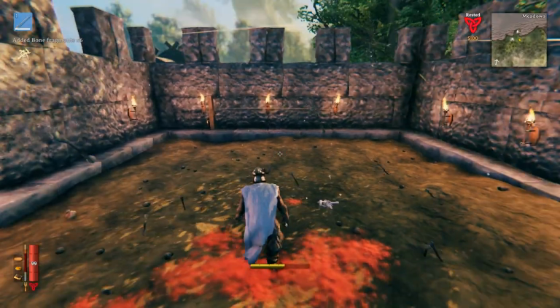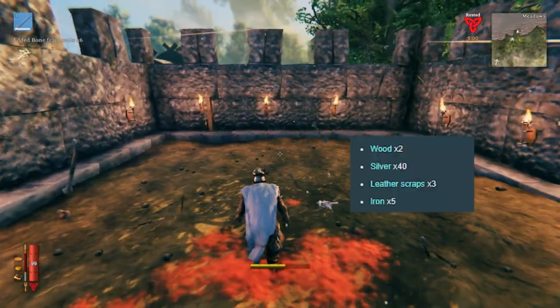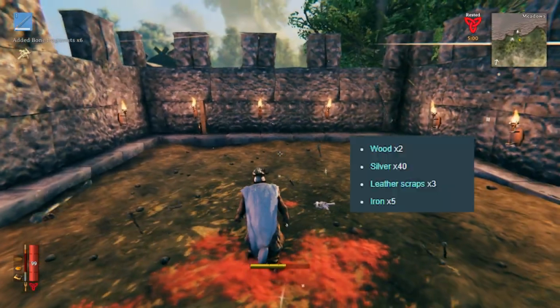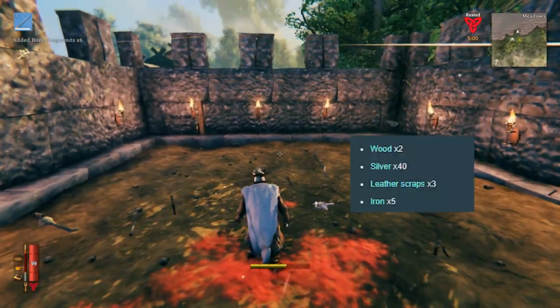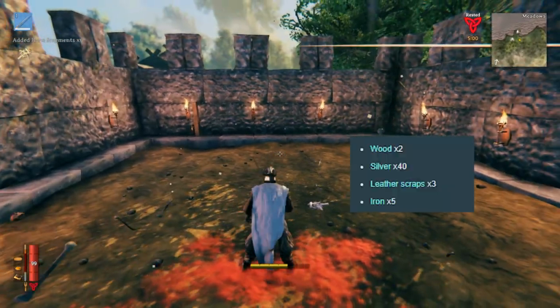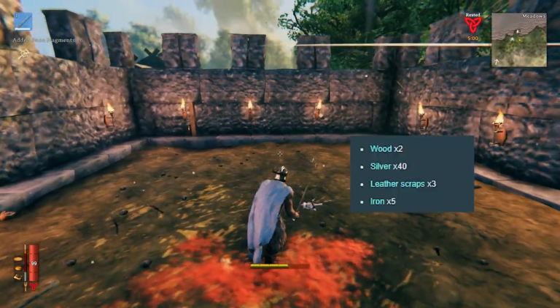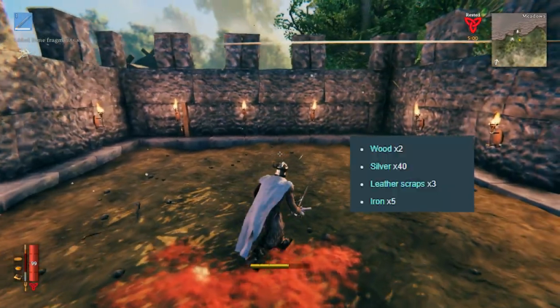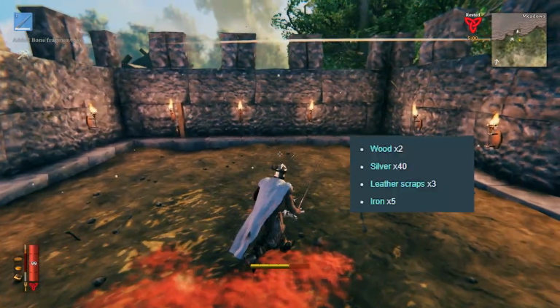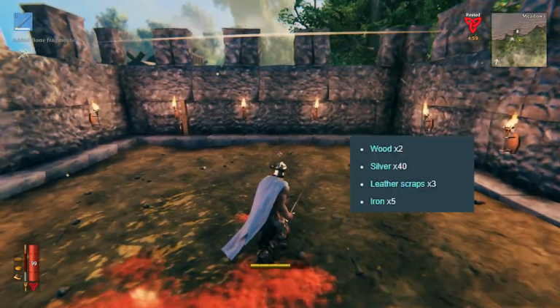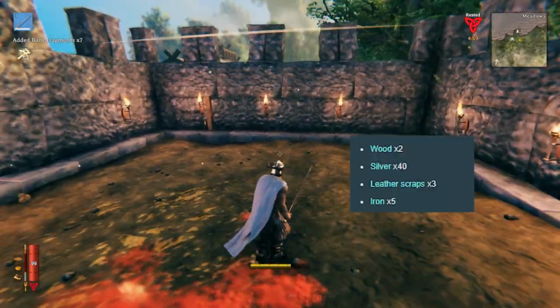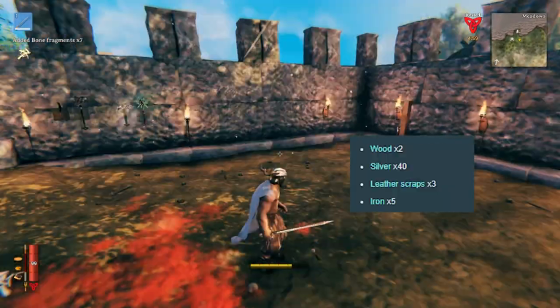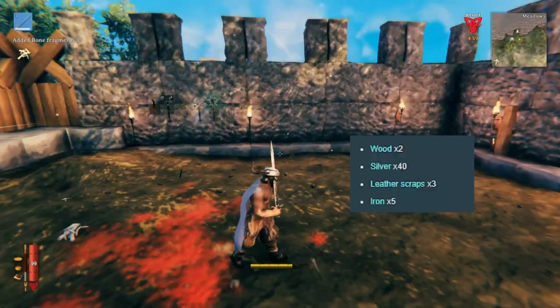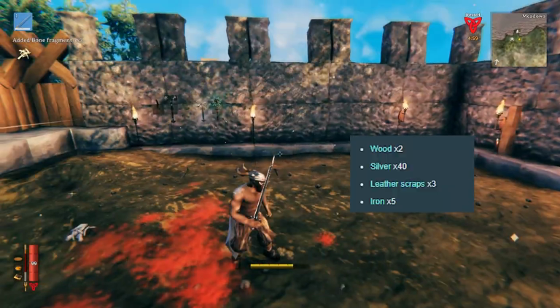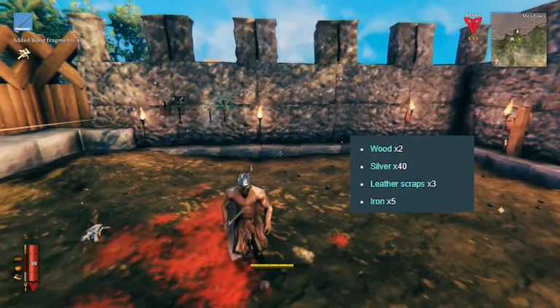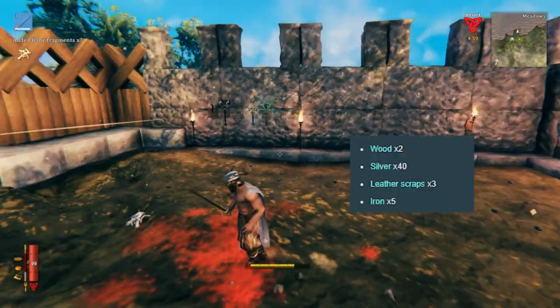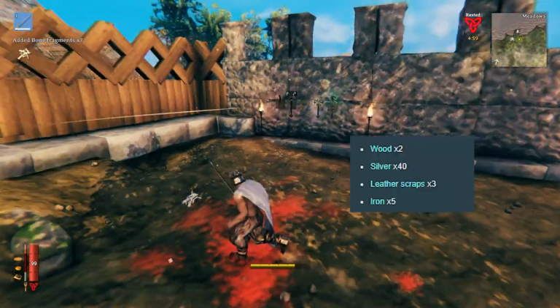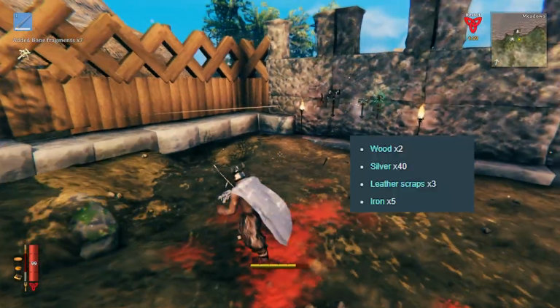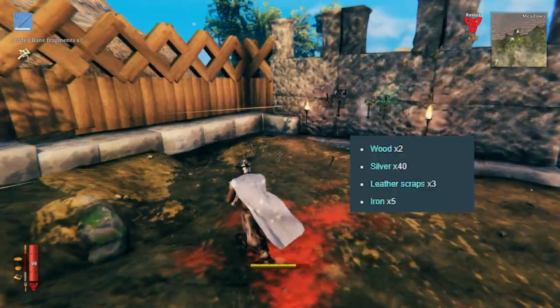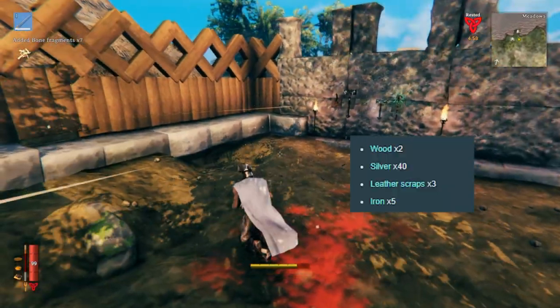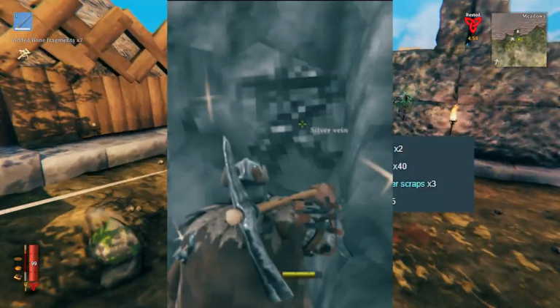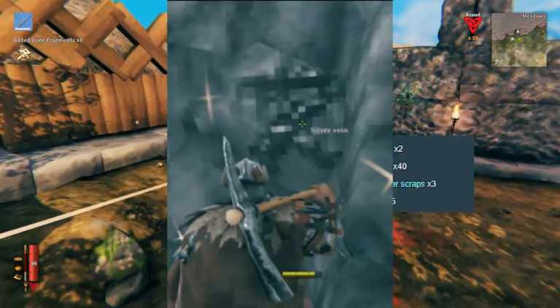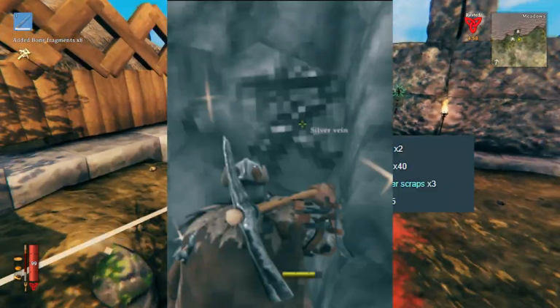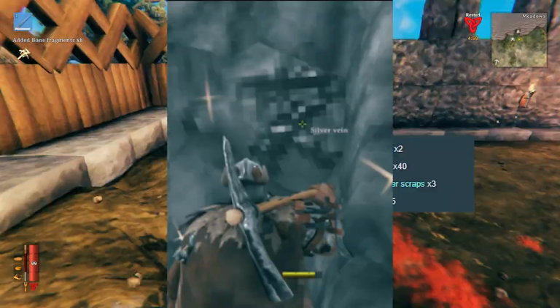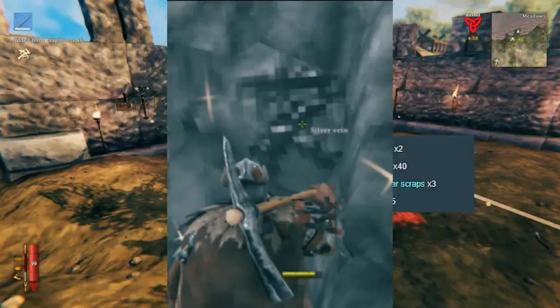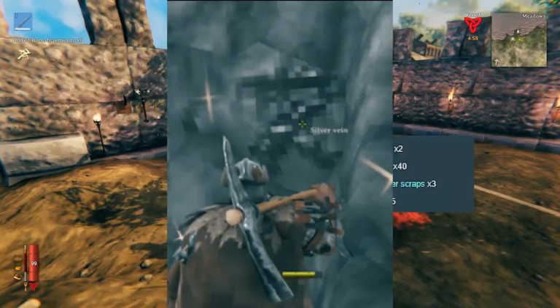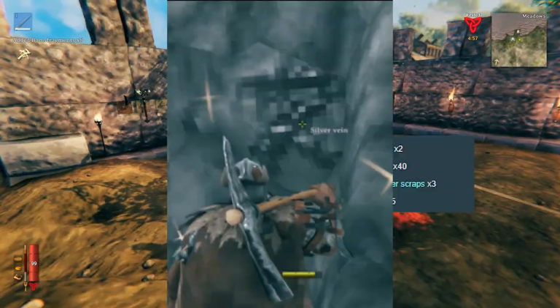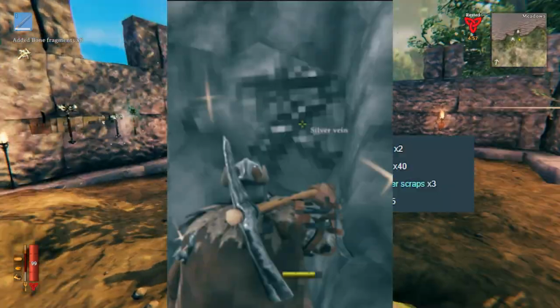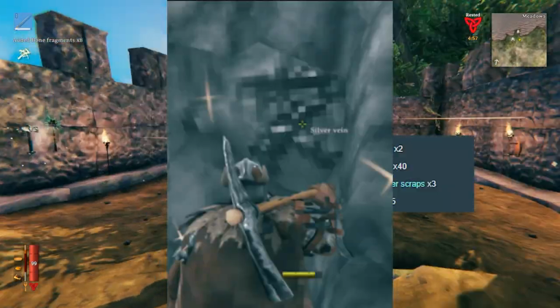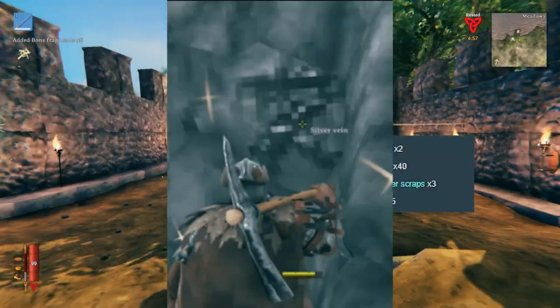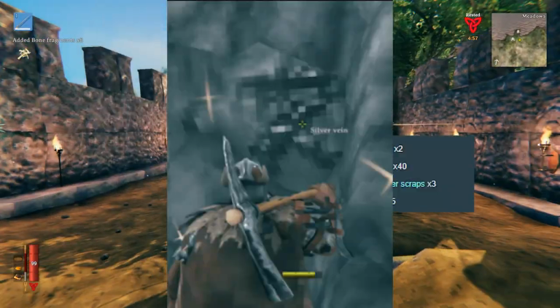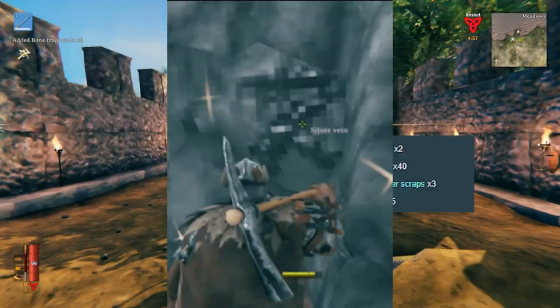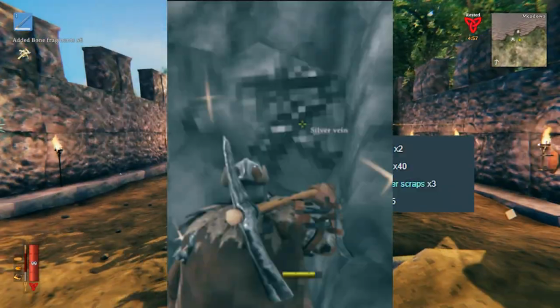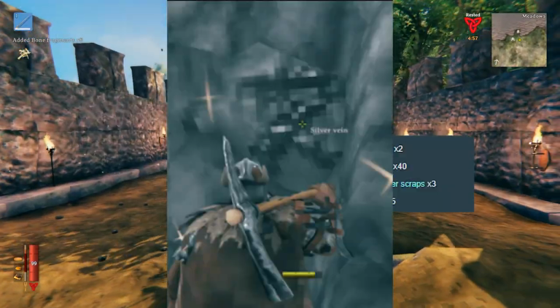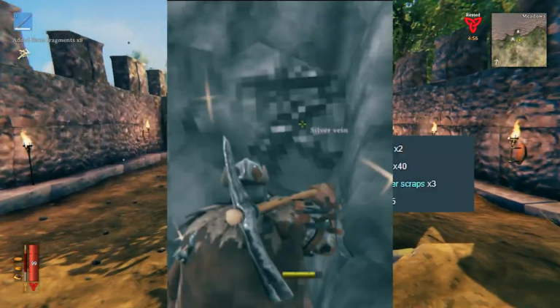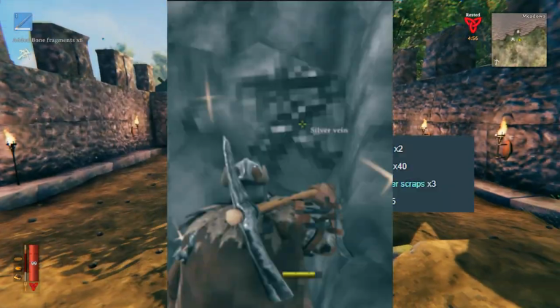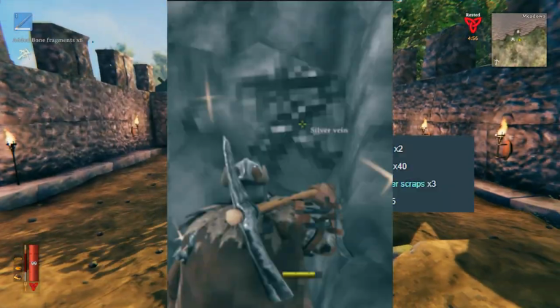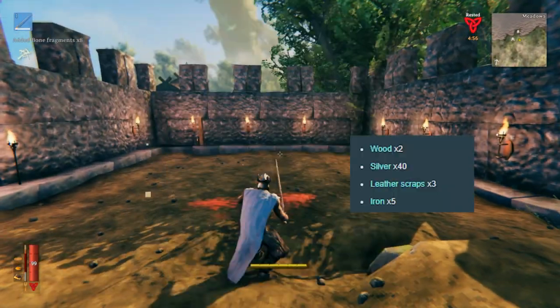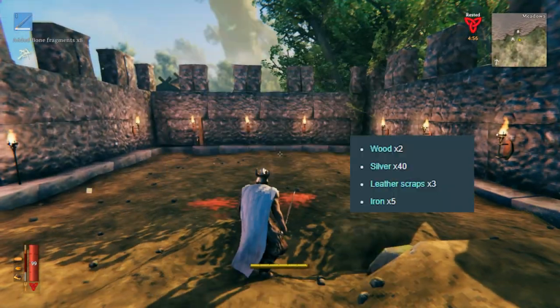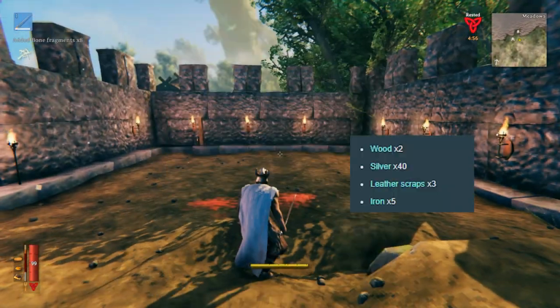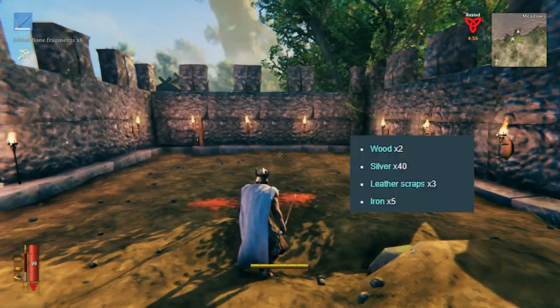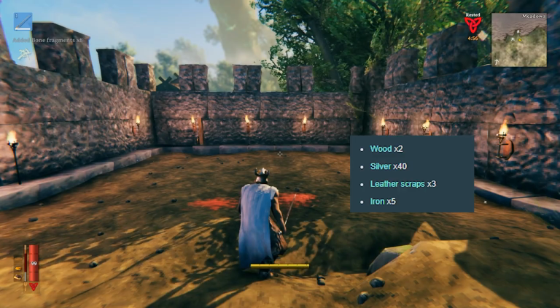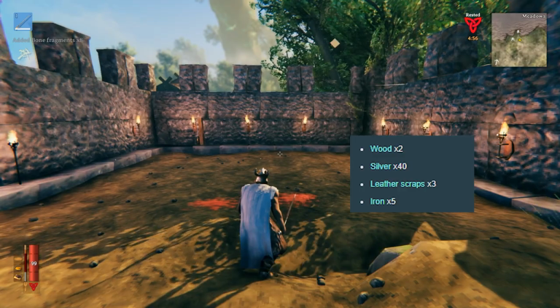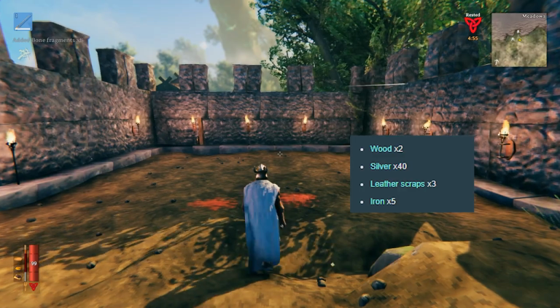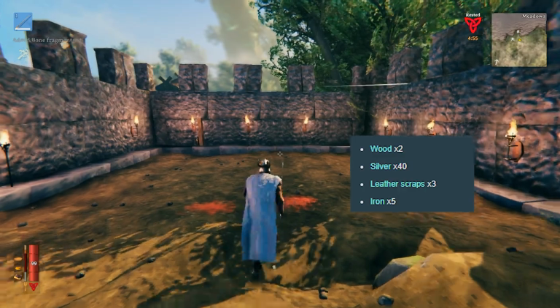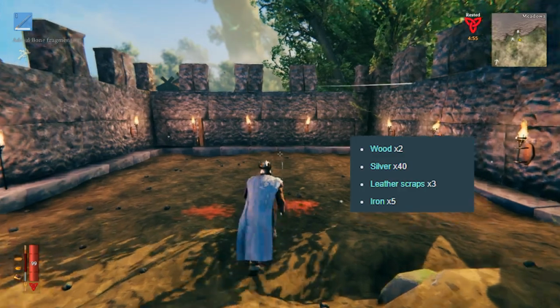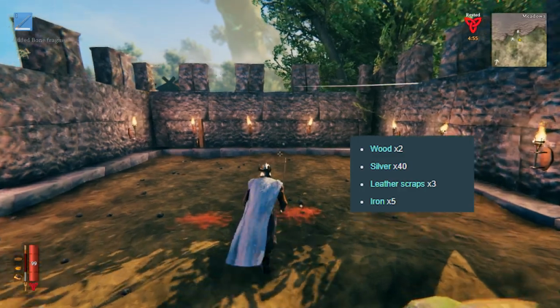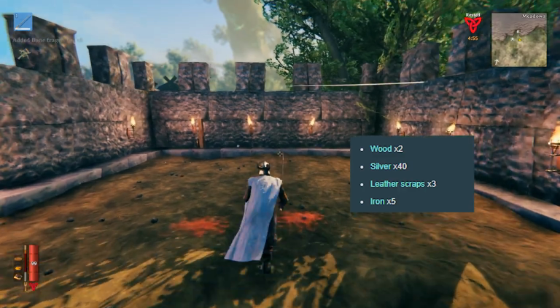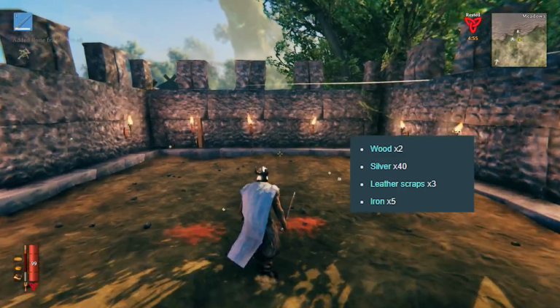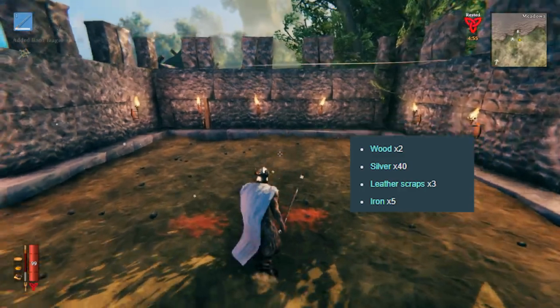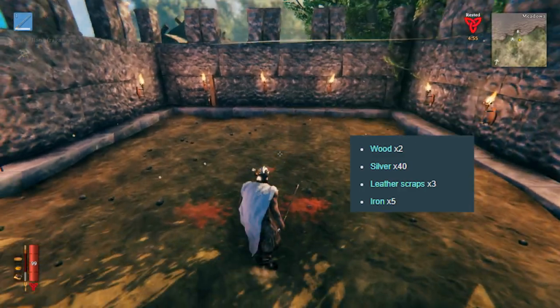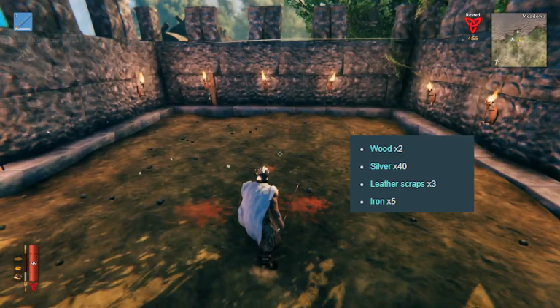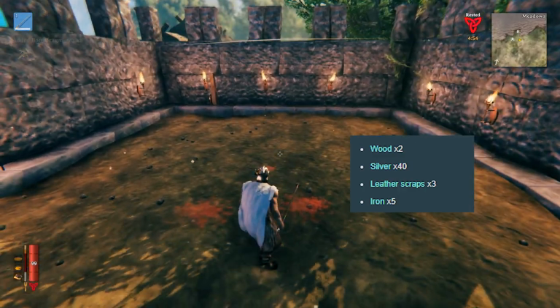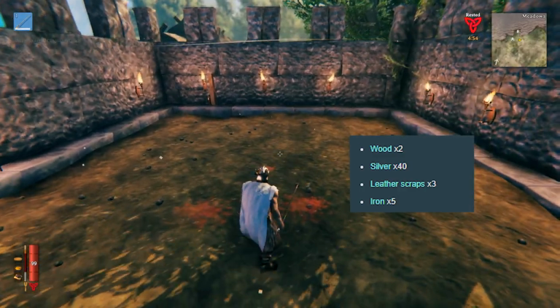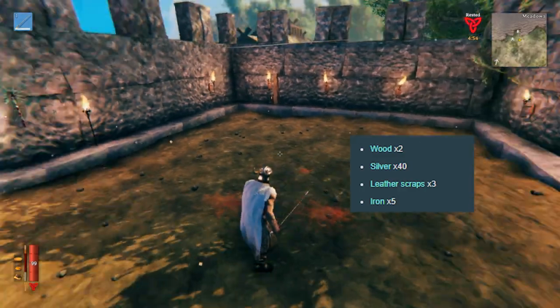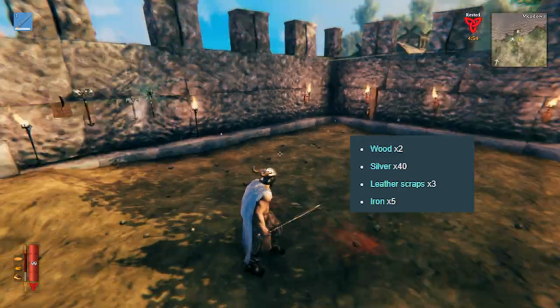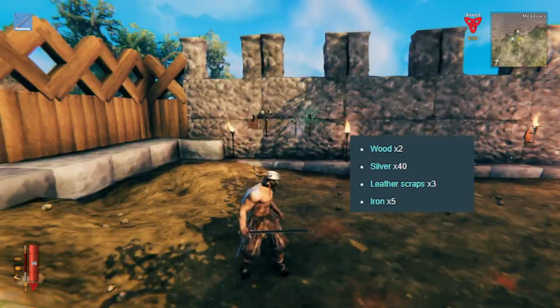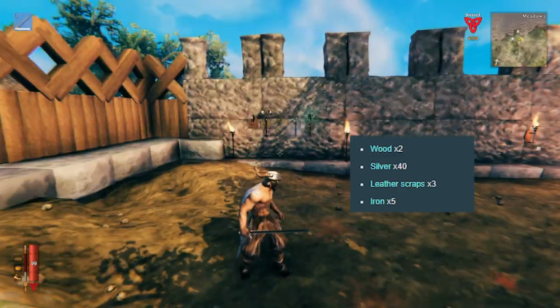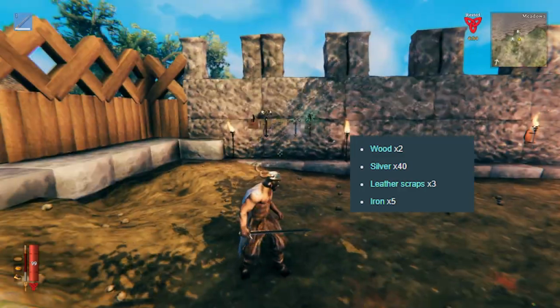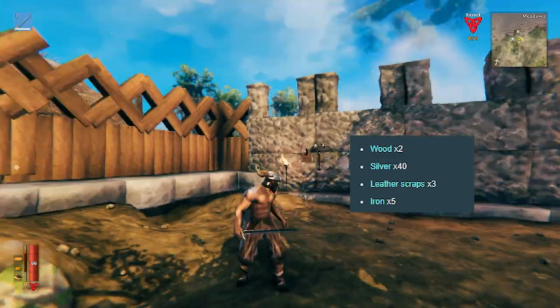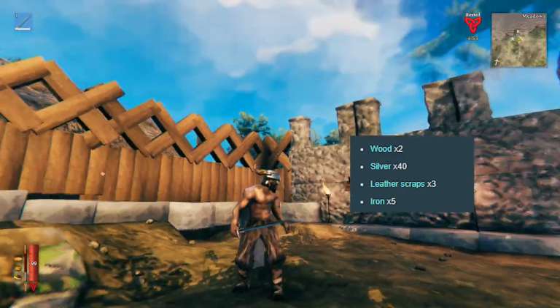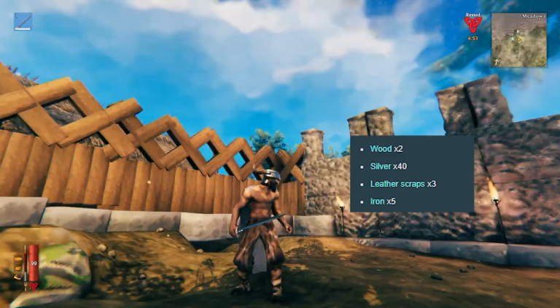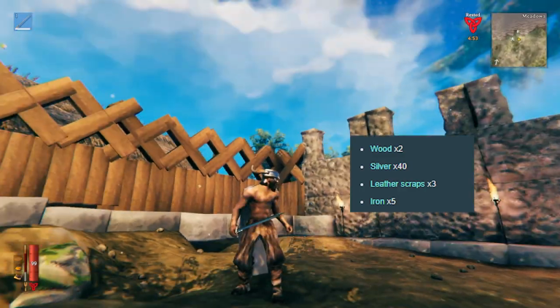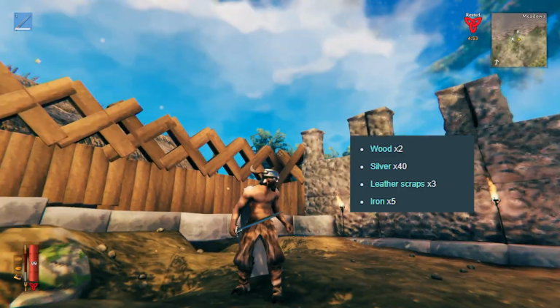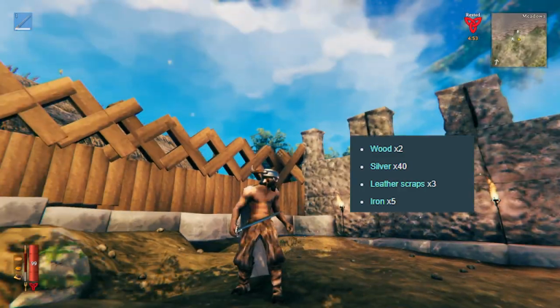But when you're fighting against undead opponents like Skeletons and Draugr, it's super effective and will melt through them. To craft it, you will need 2 Wood, 40 Silver — which you get from mining silver deposits in the Mountain Biome — 3 Leather Scraps and 5 Iron.